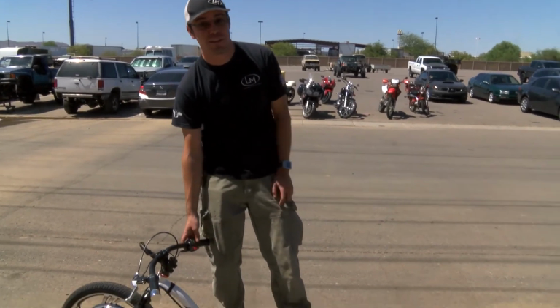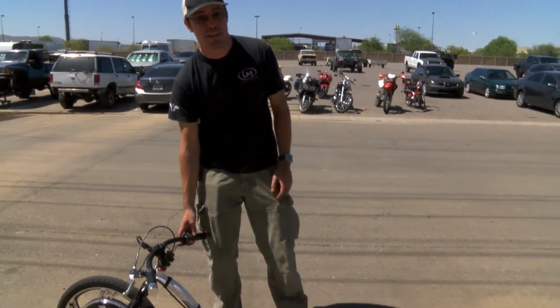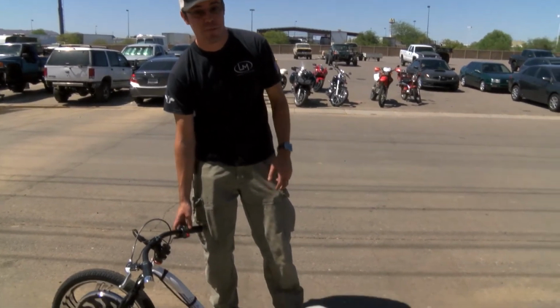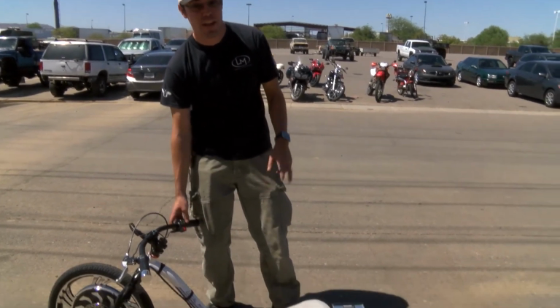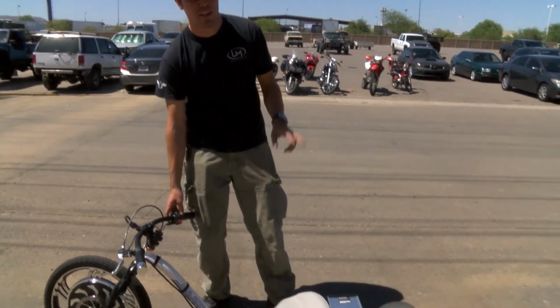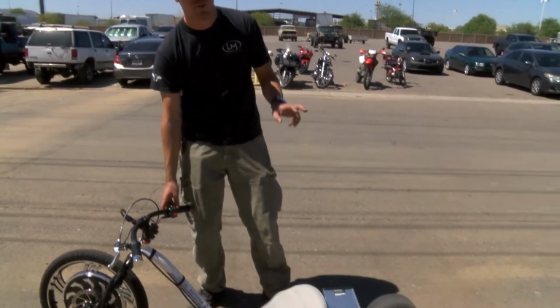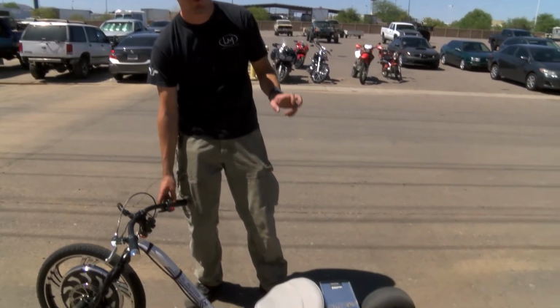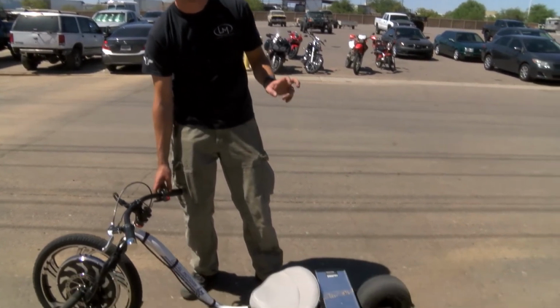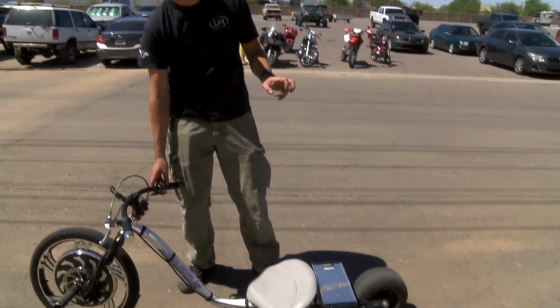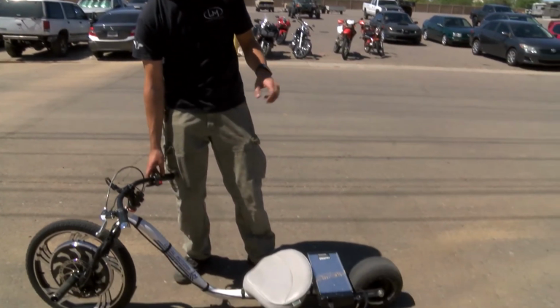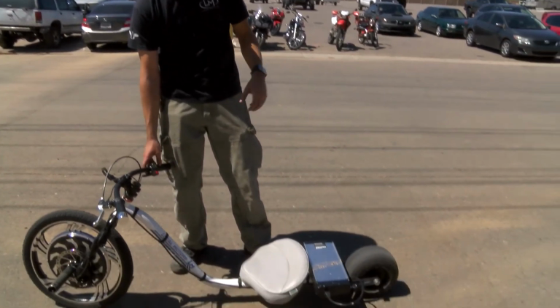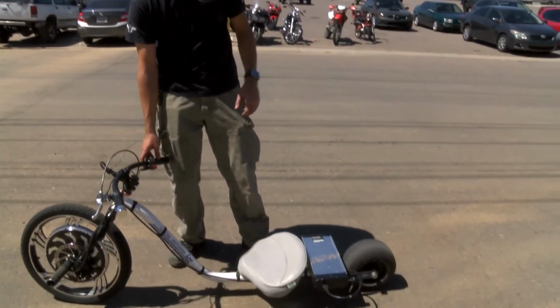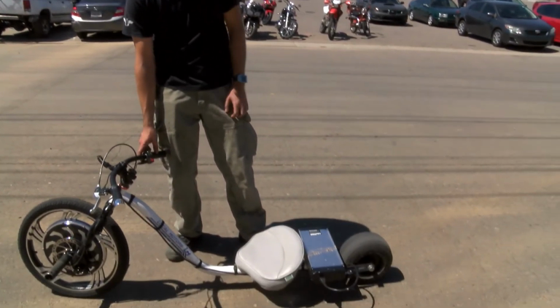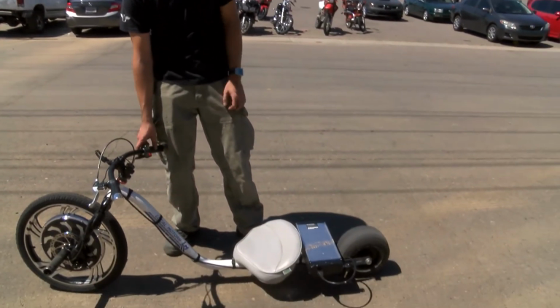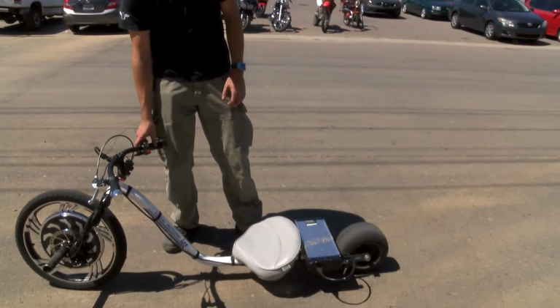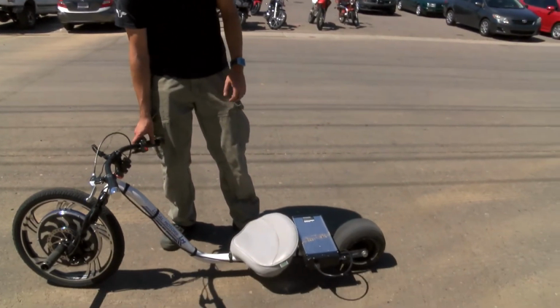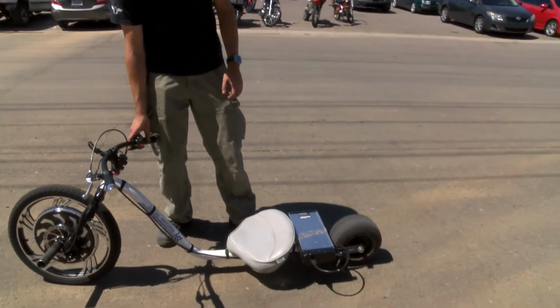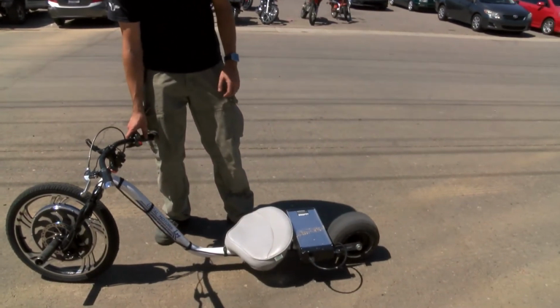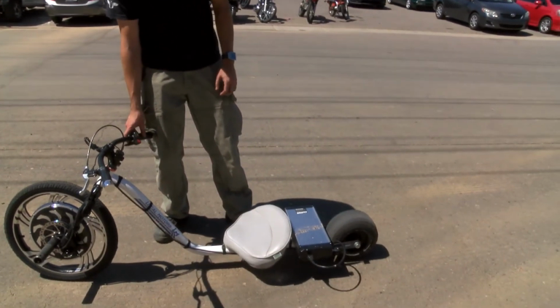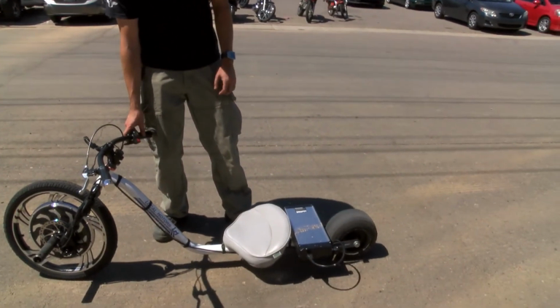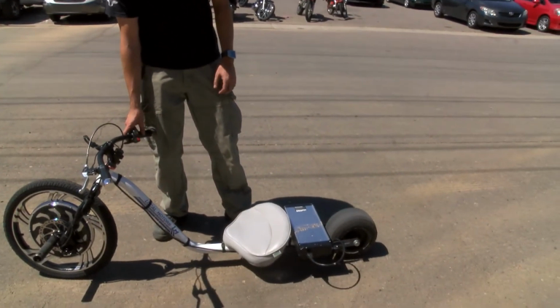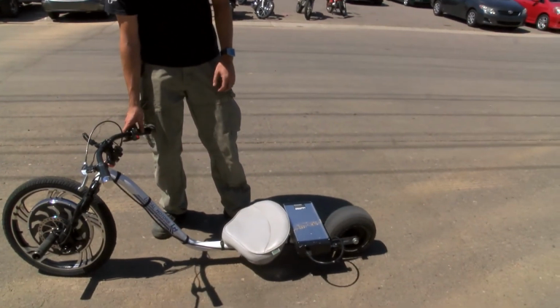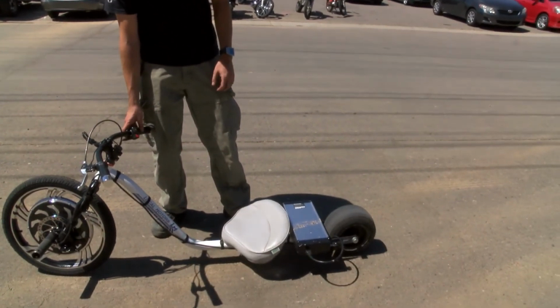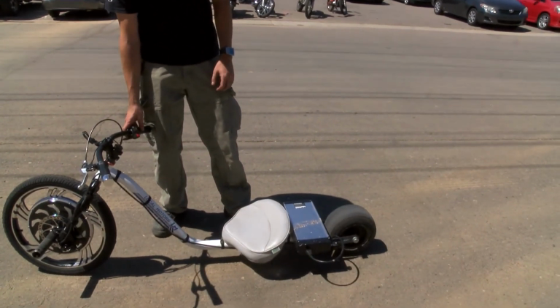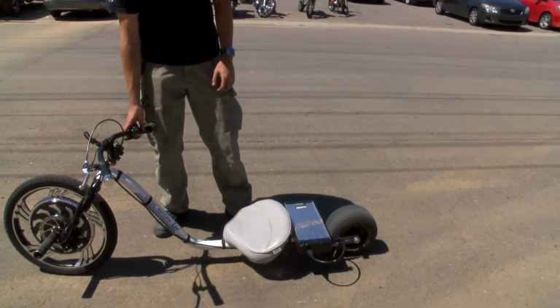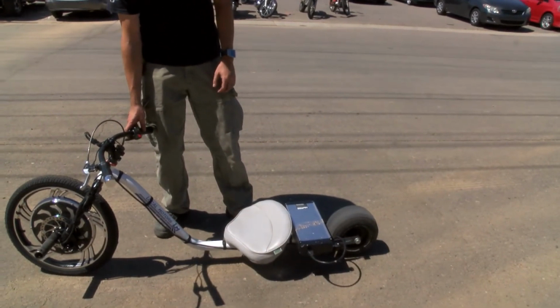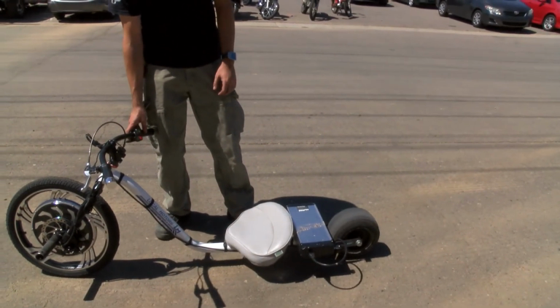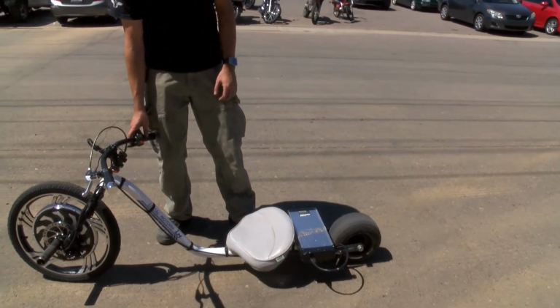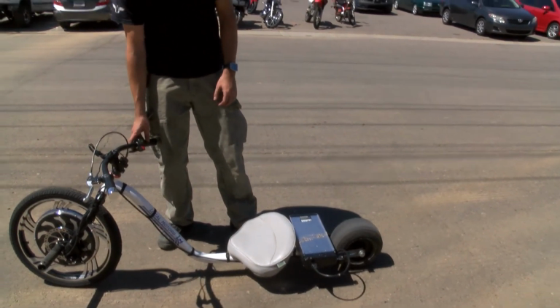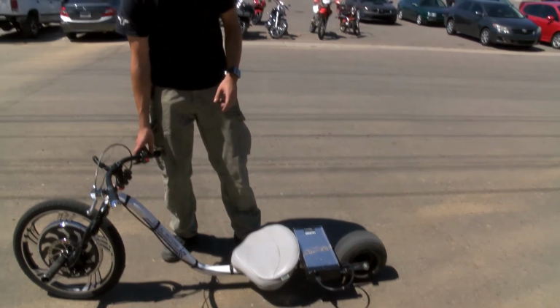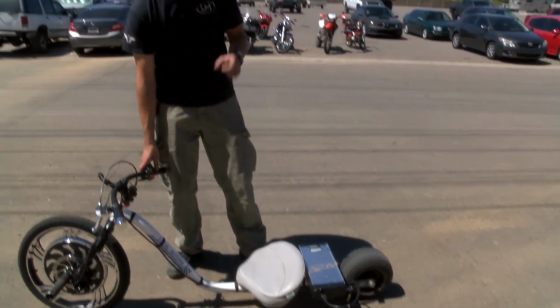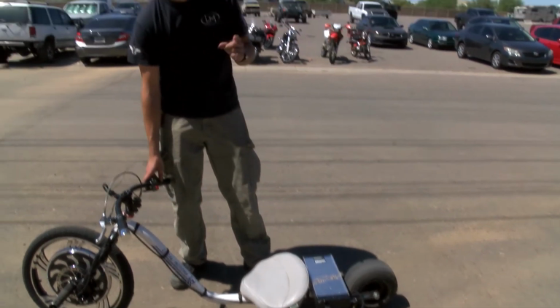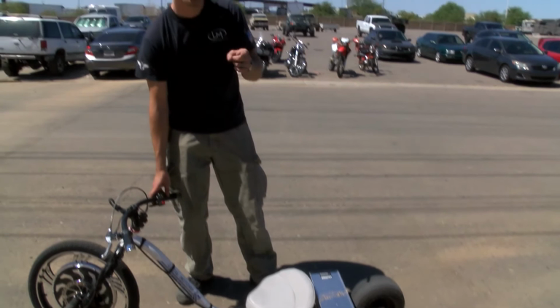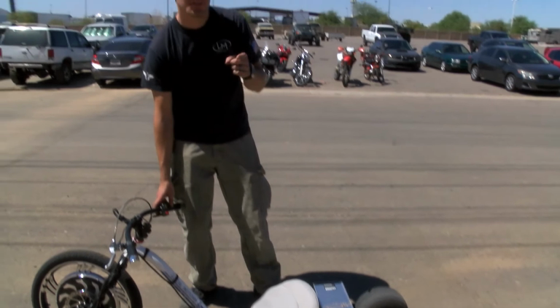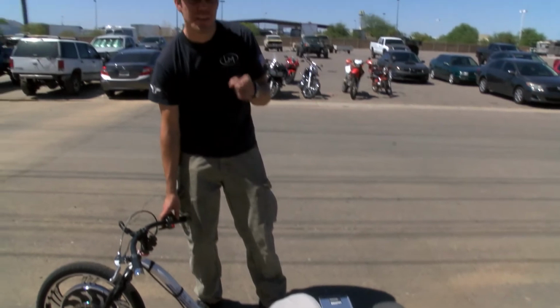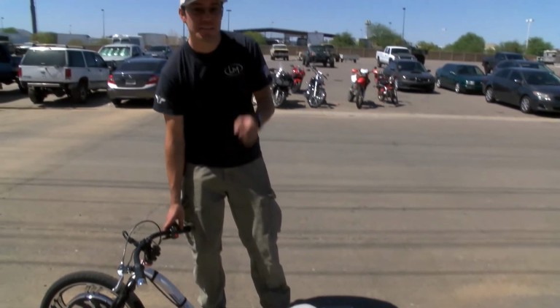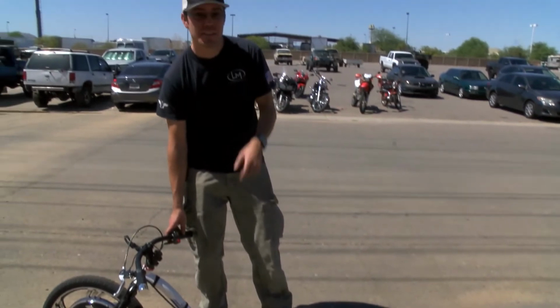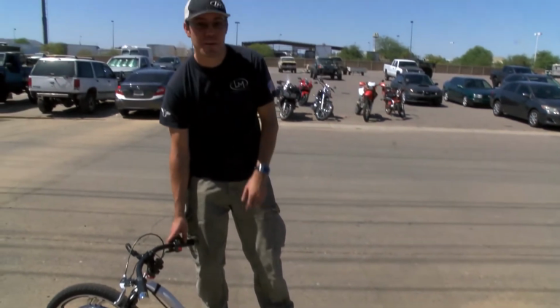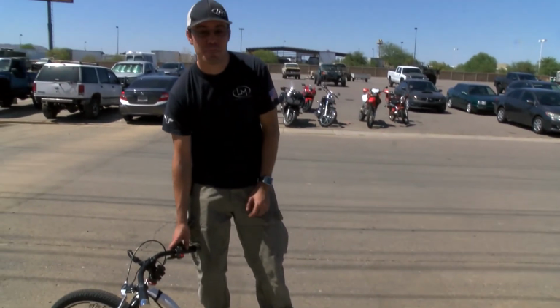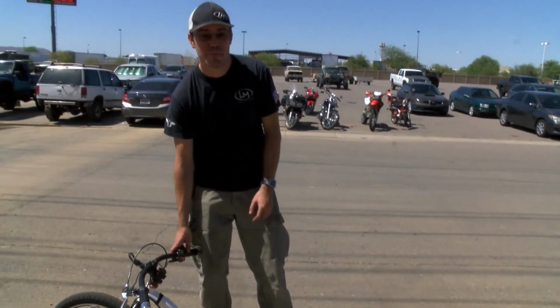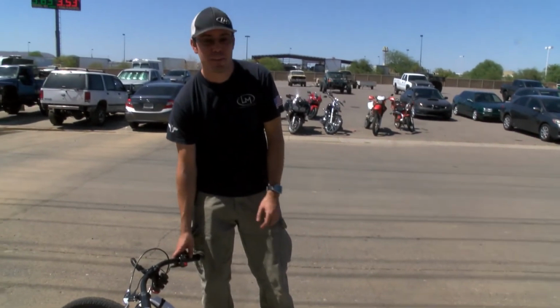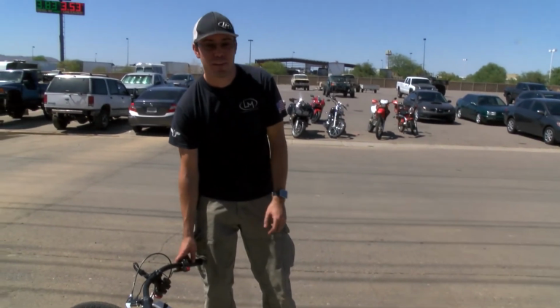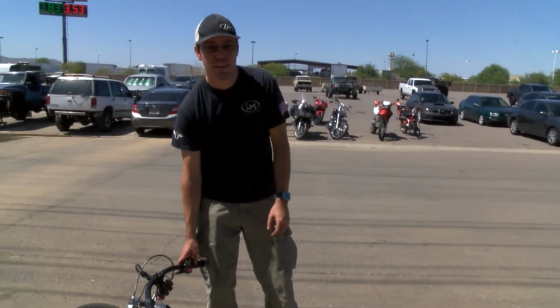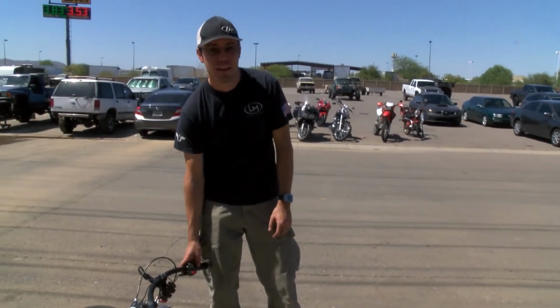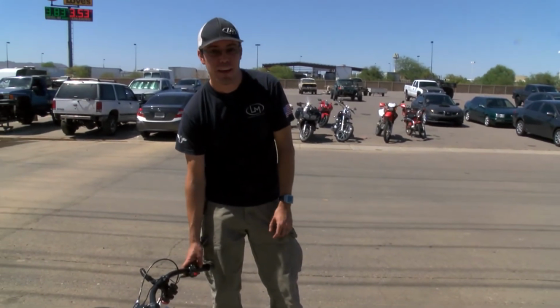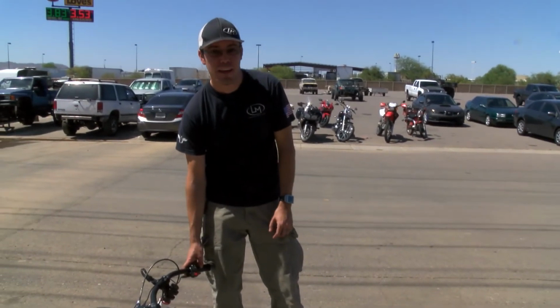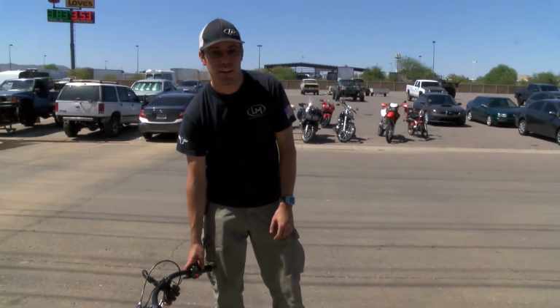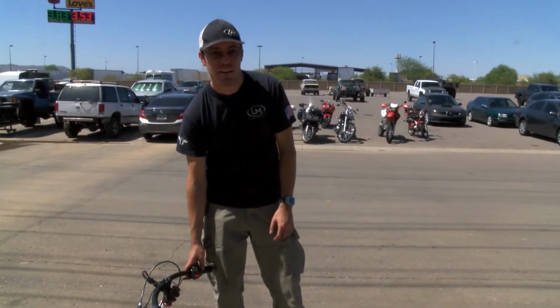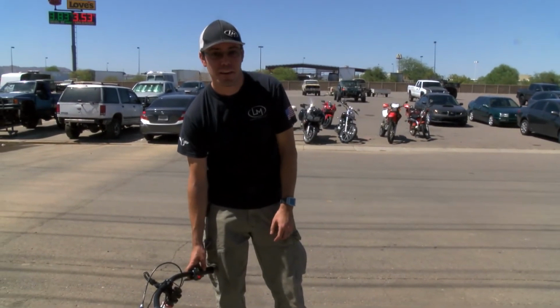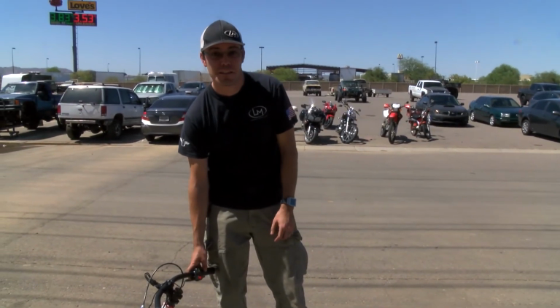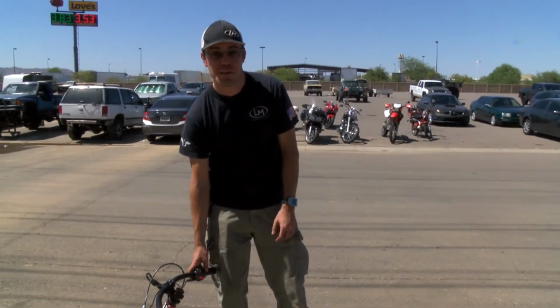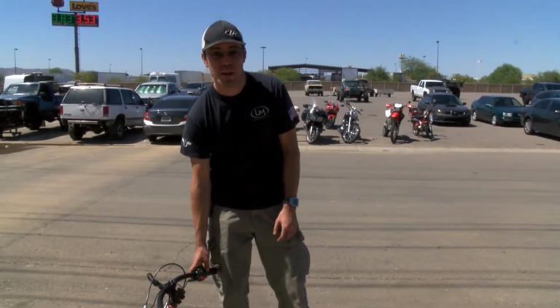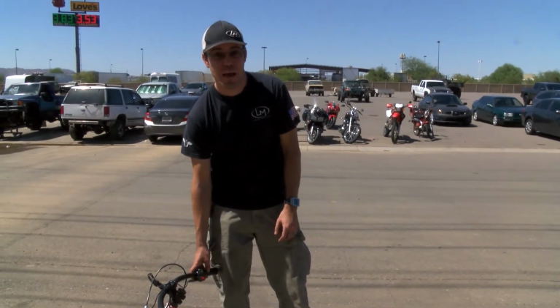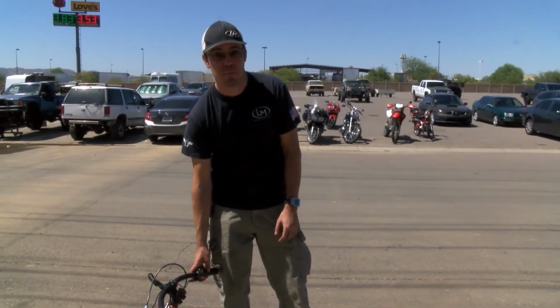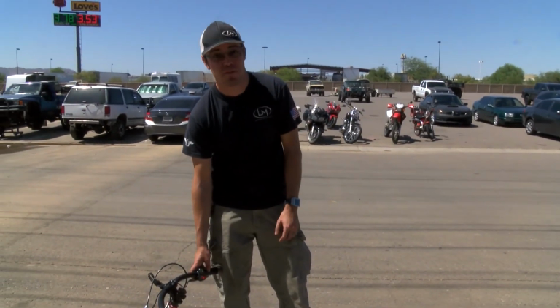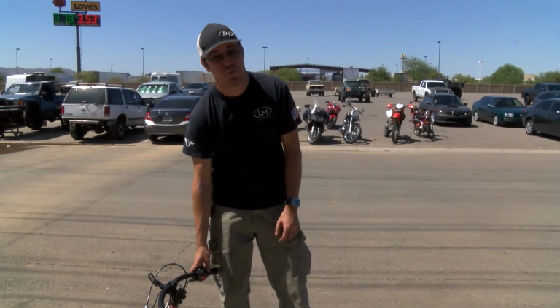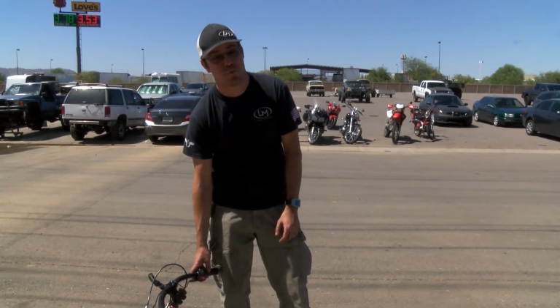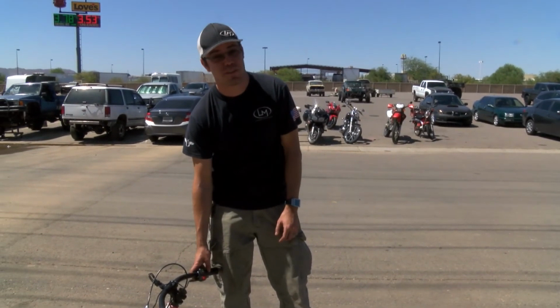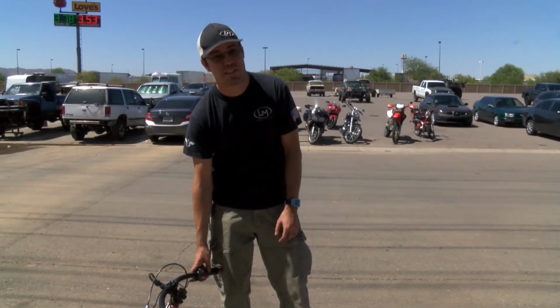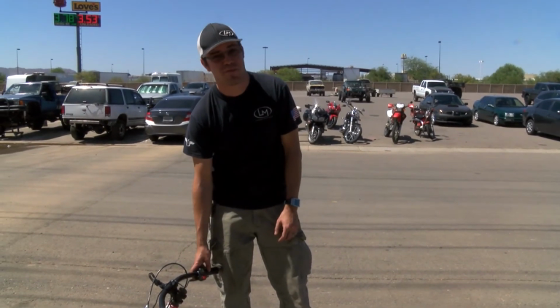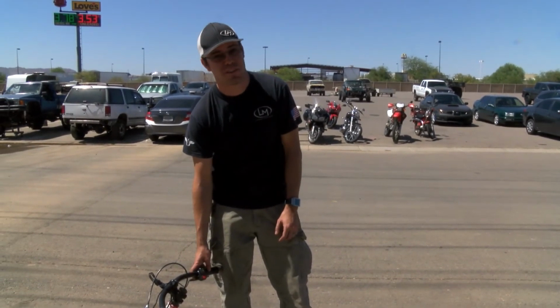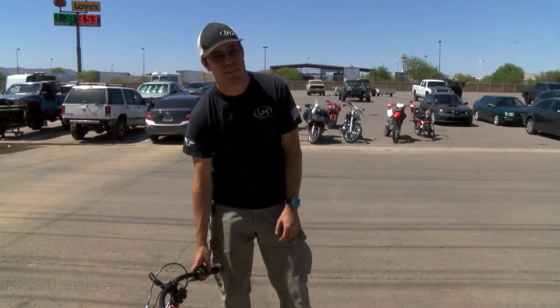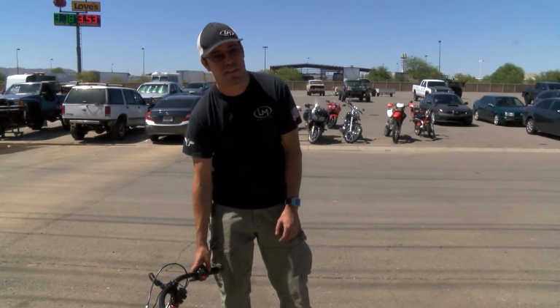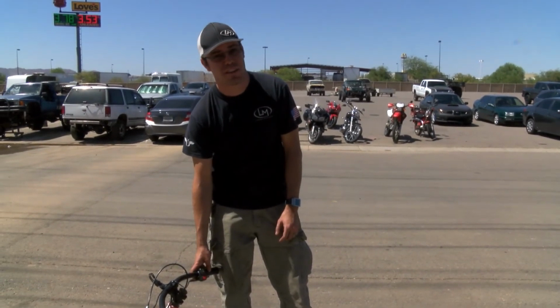So hey, tune in next time and see what happens when I put a sleeve on this thing.